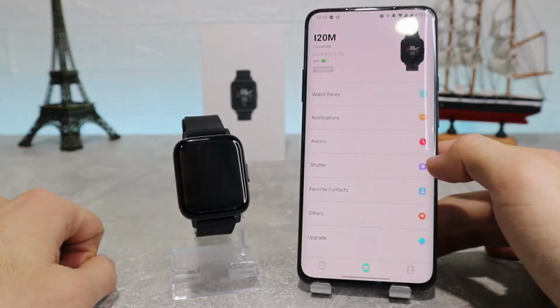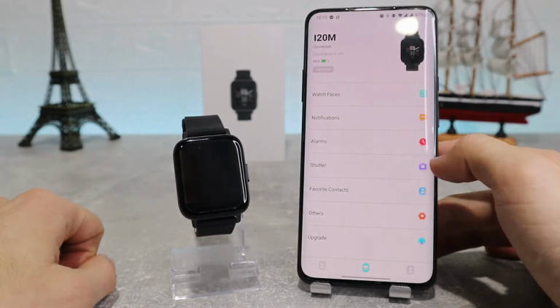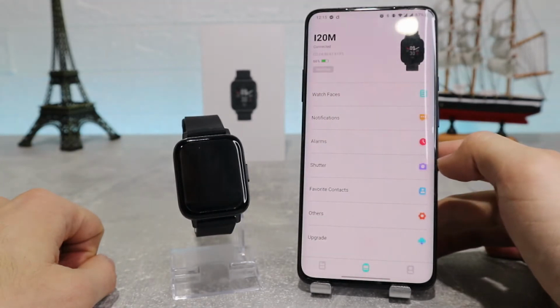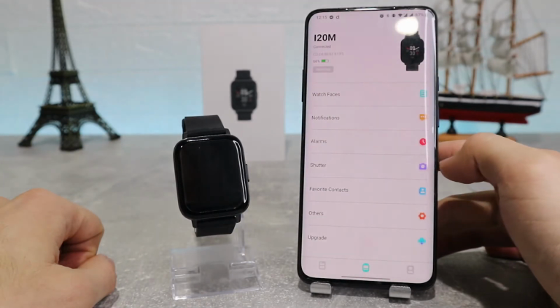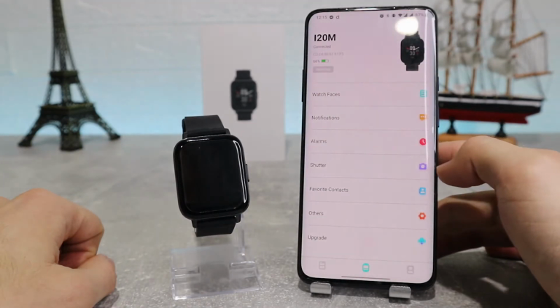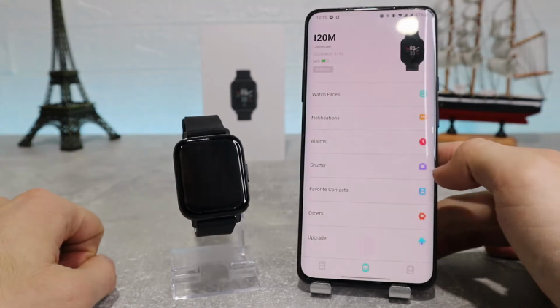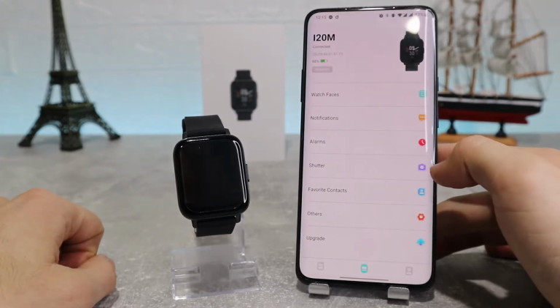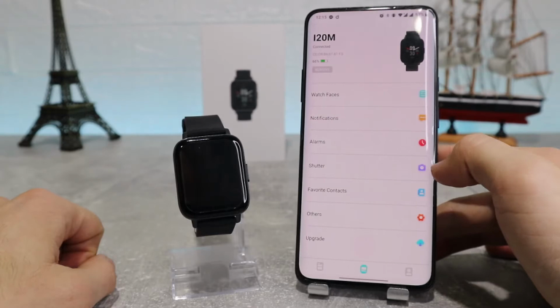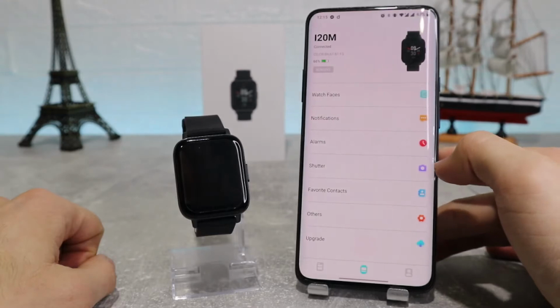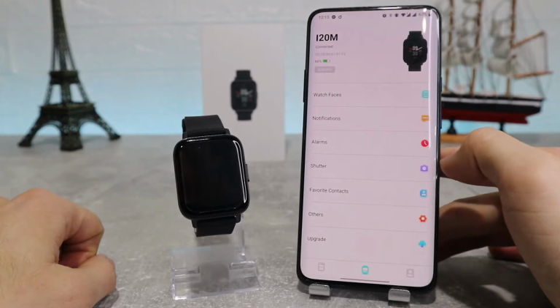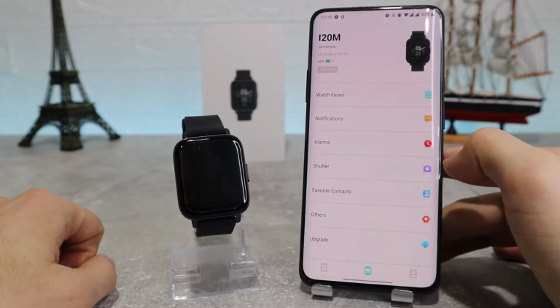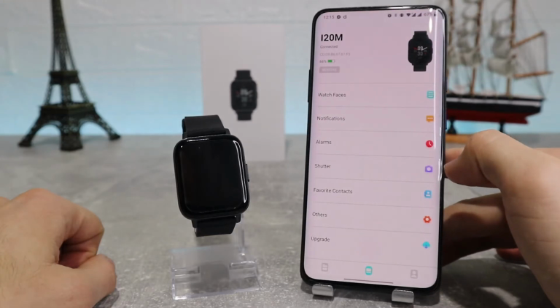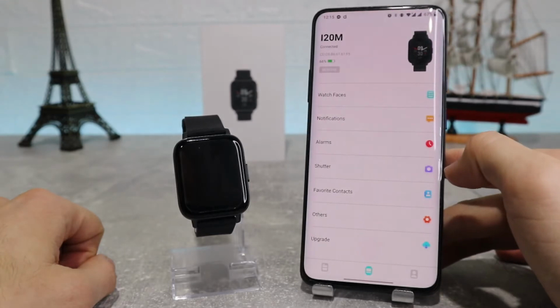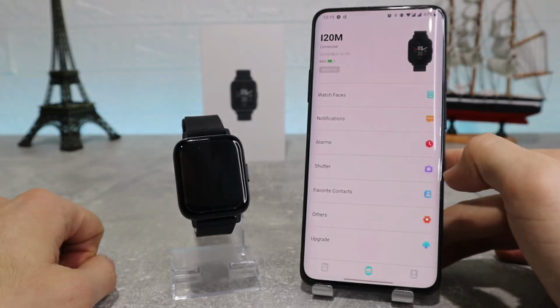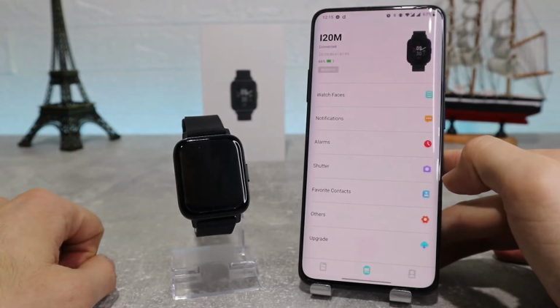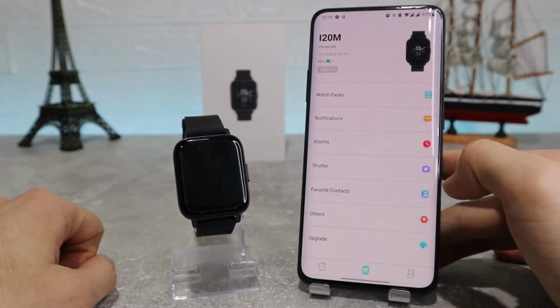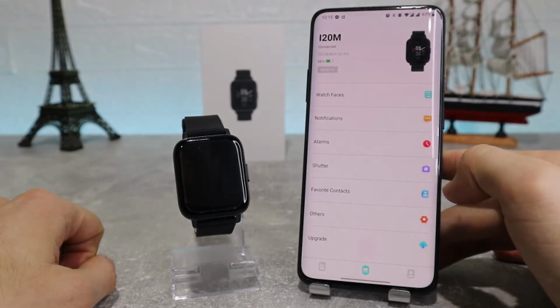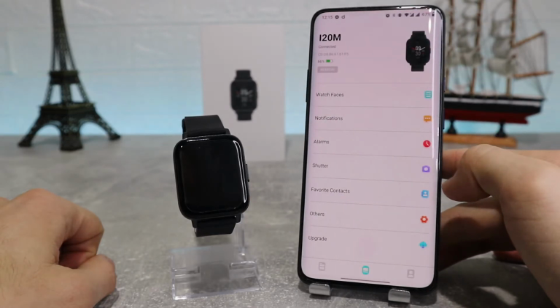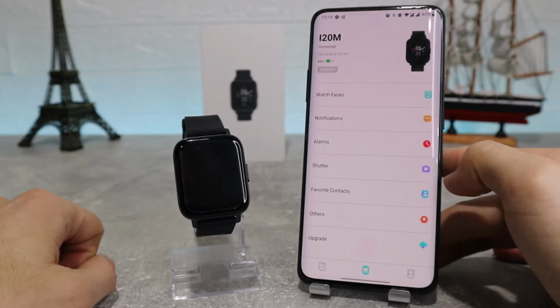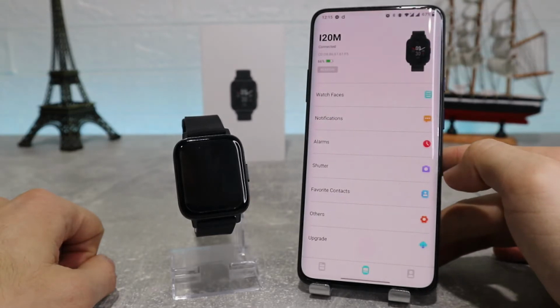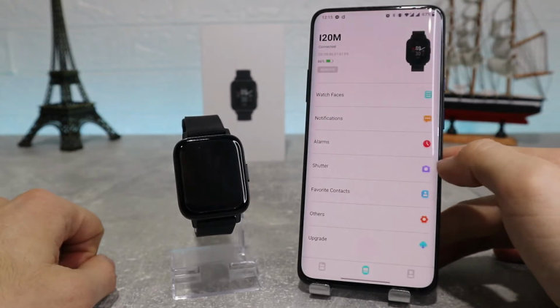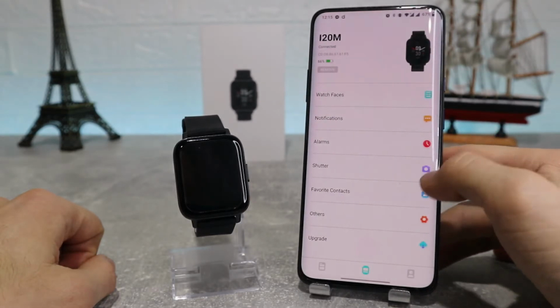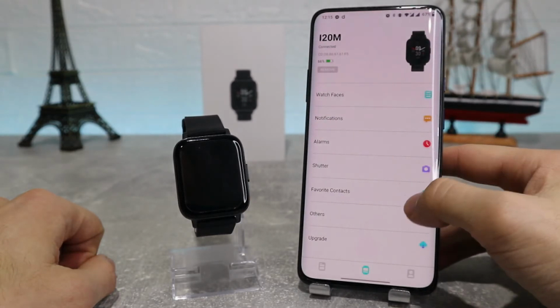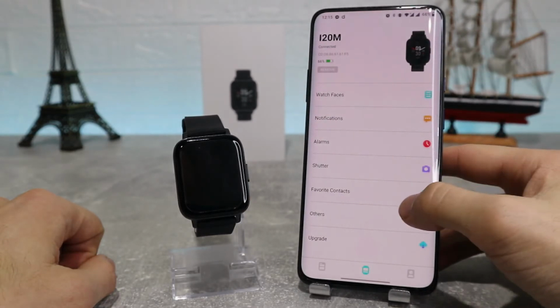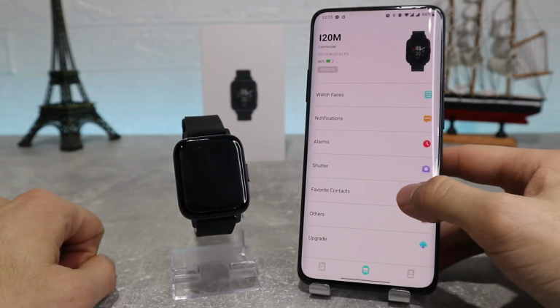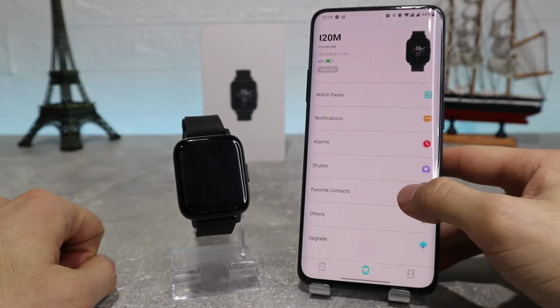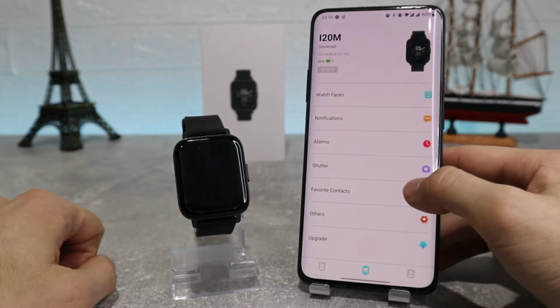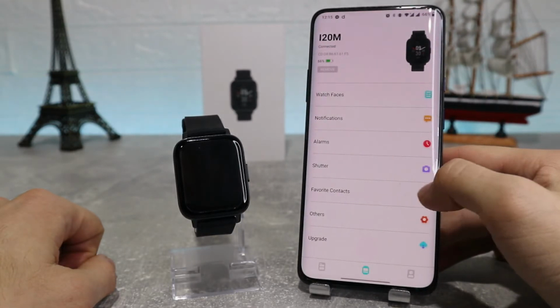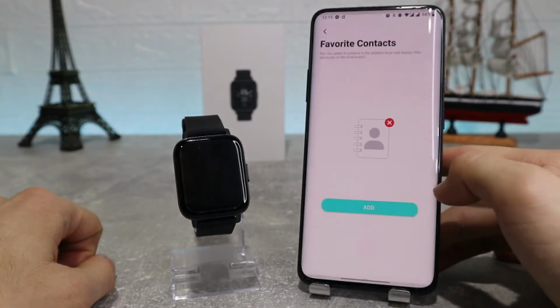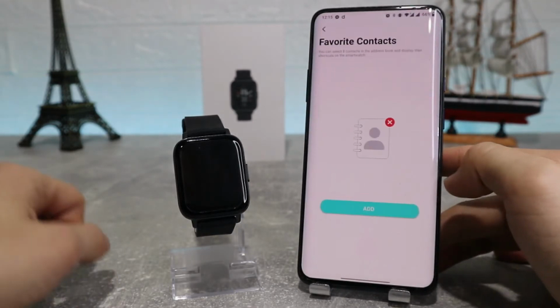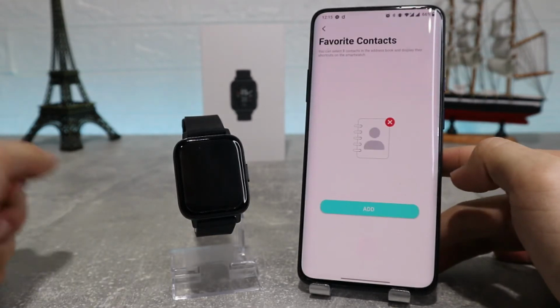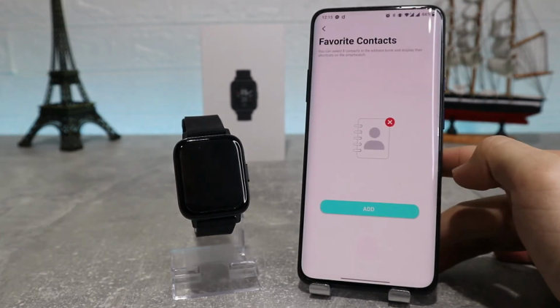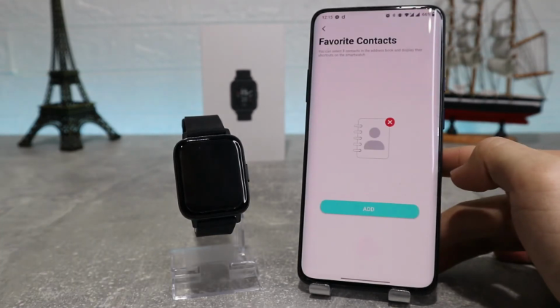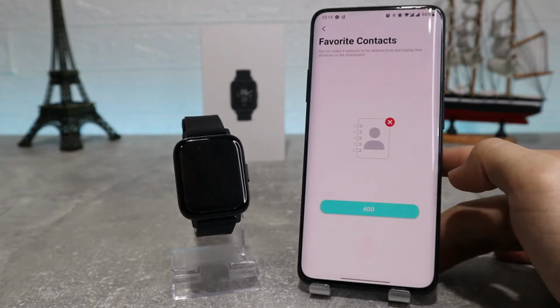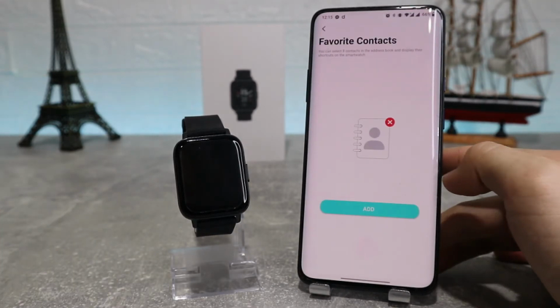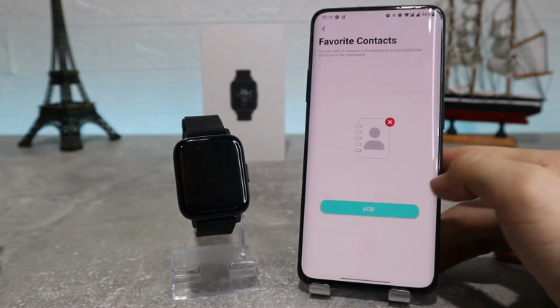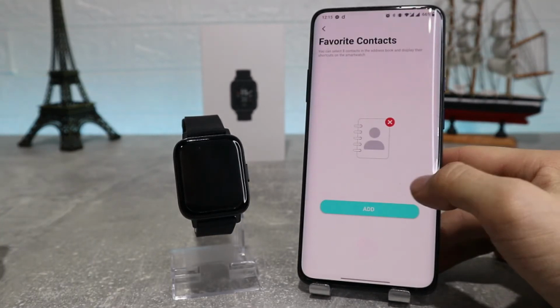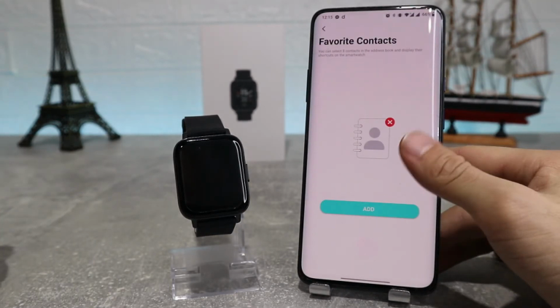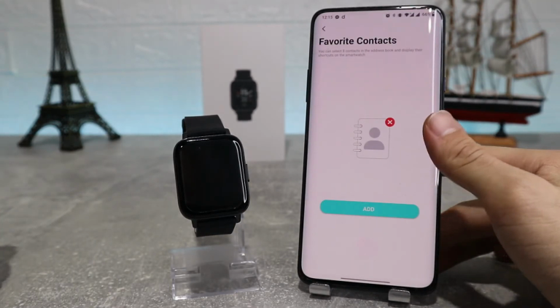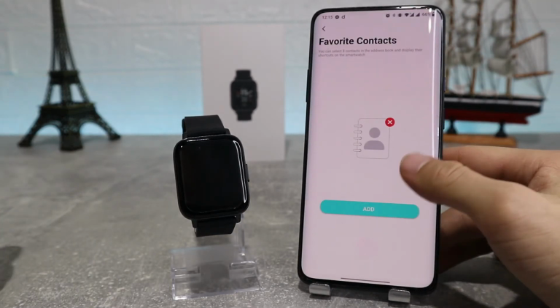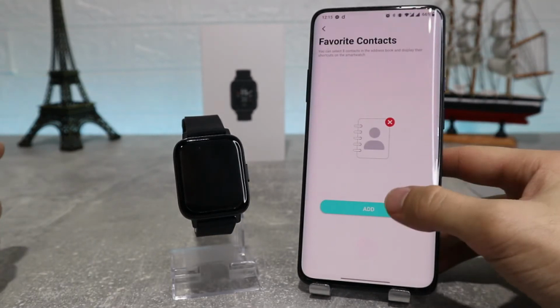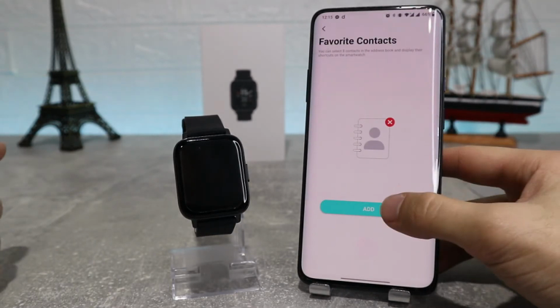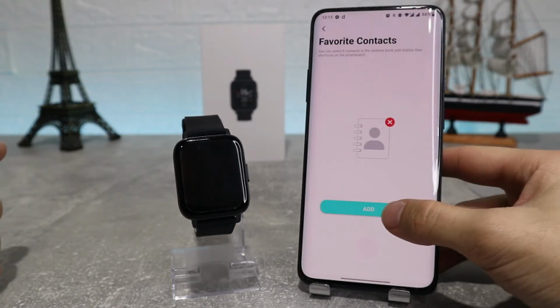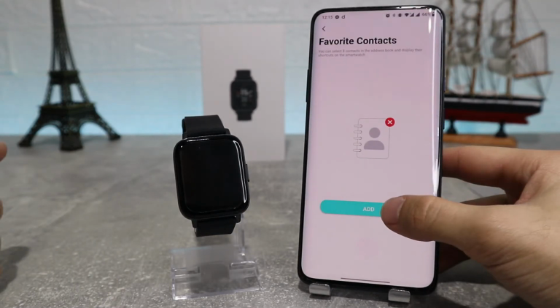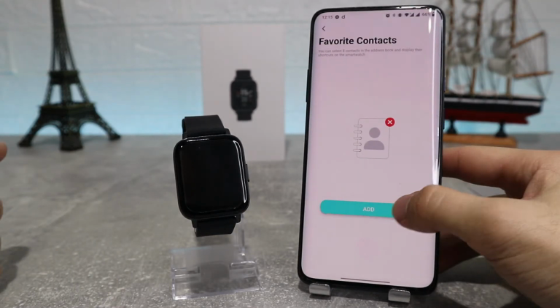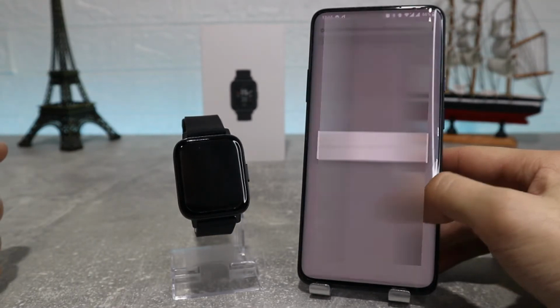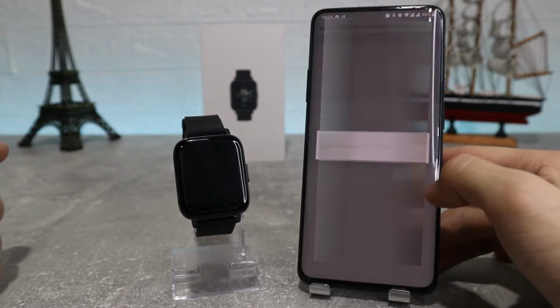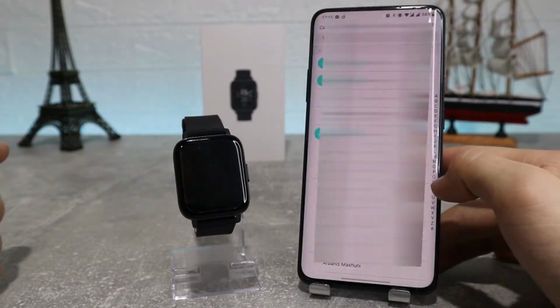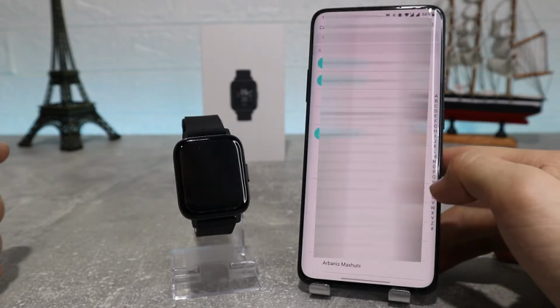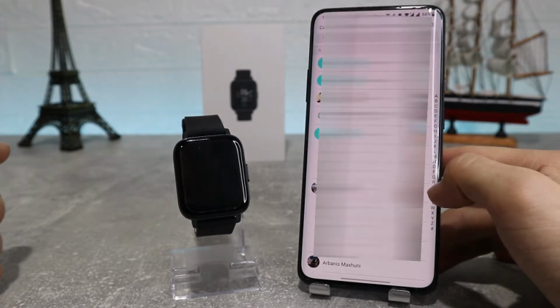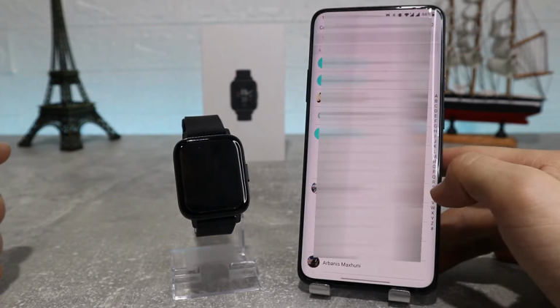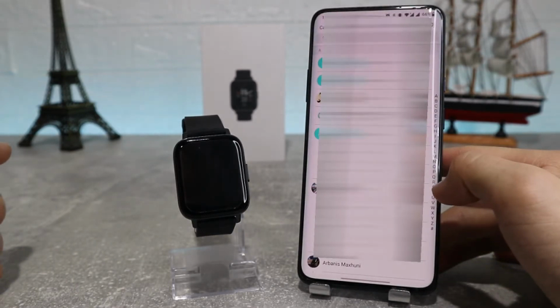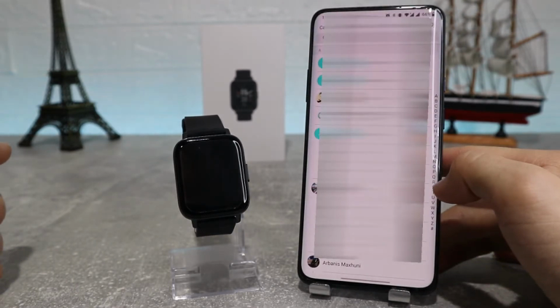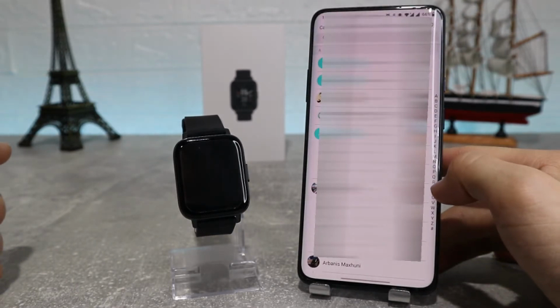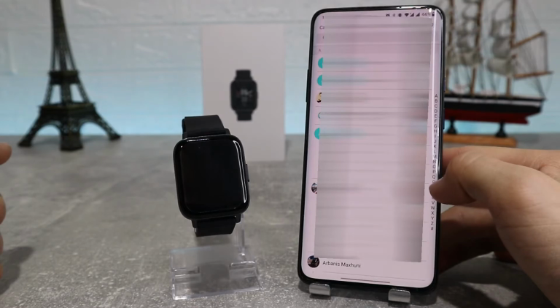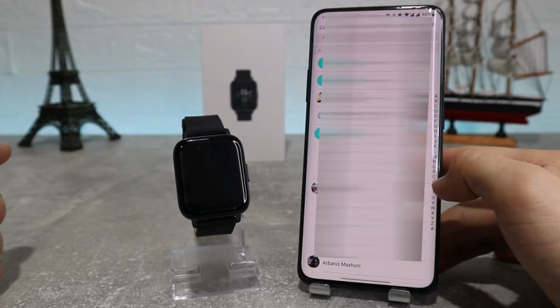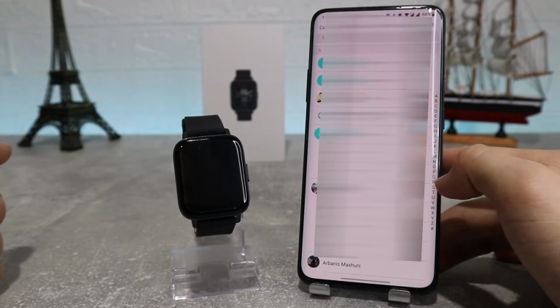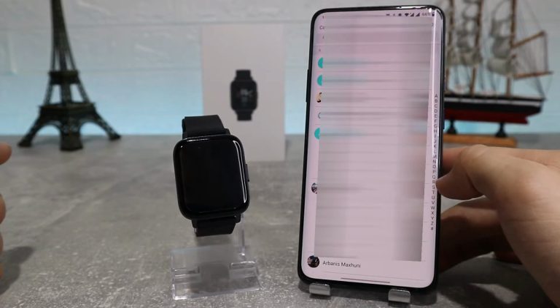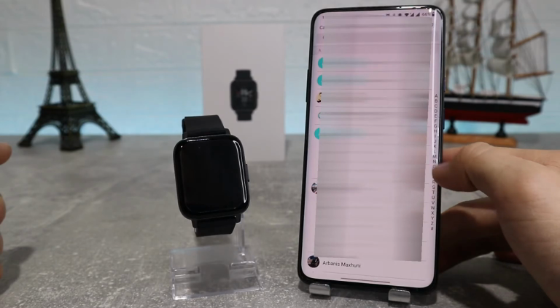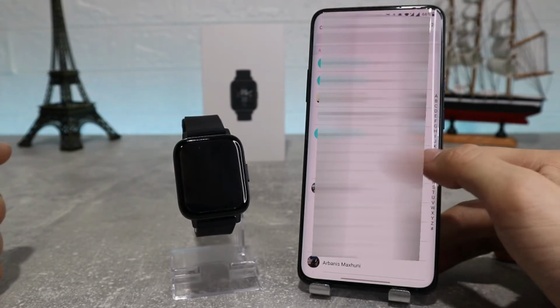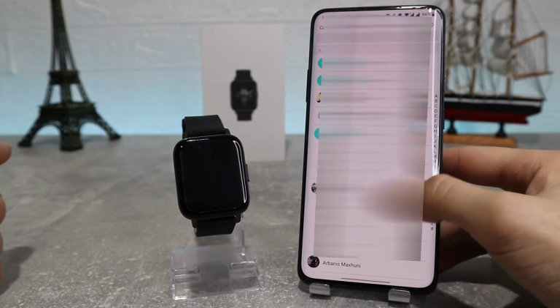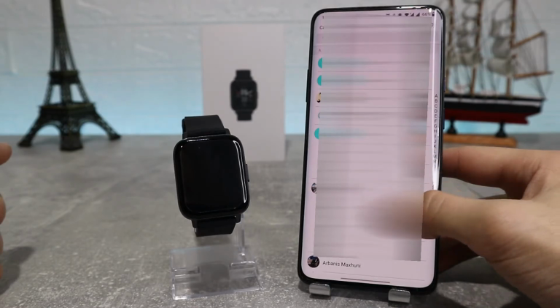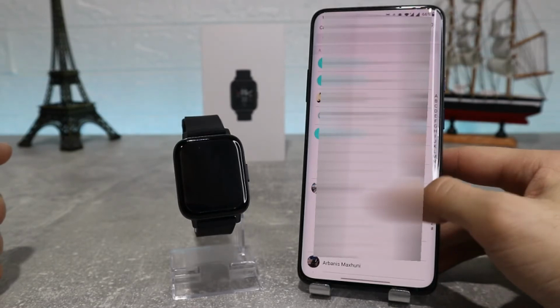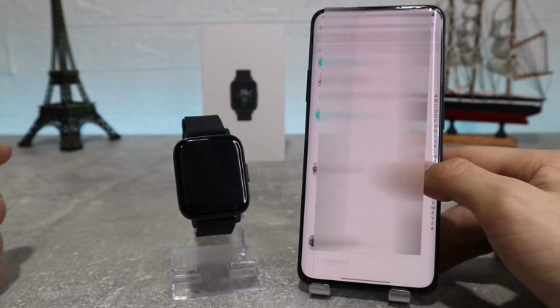Next we've got favorite contacts, where we can put our favorite contacts so it's easier to call them directly from our watch.